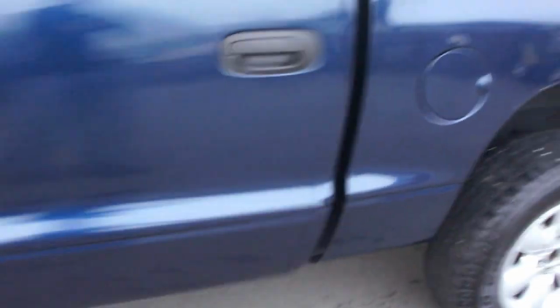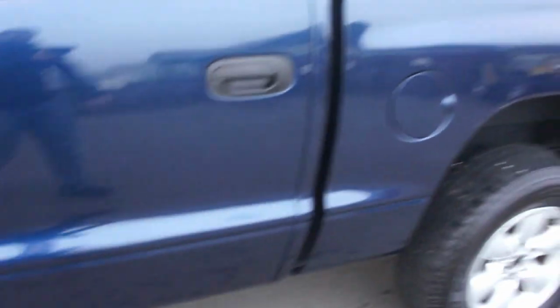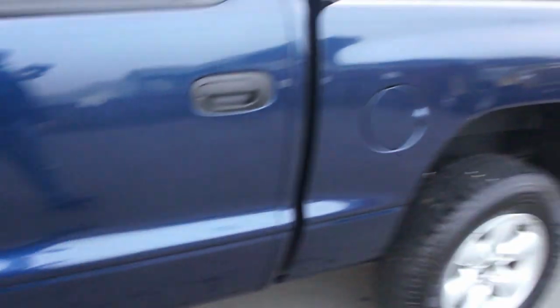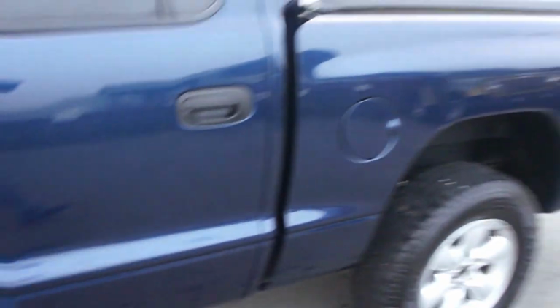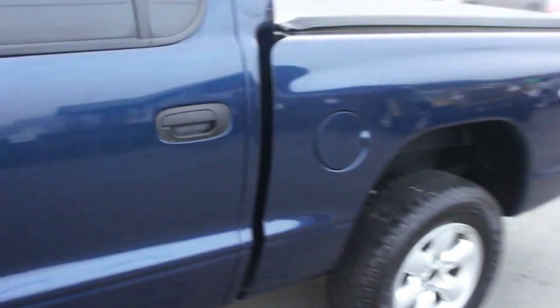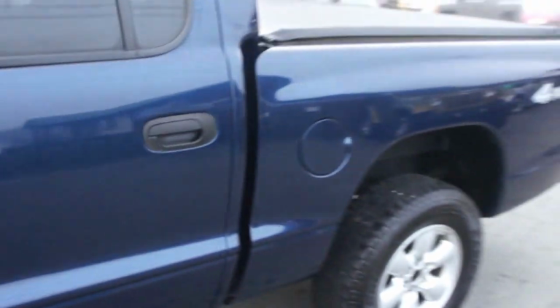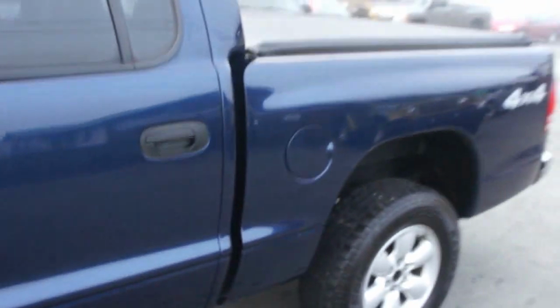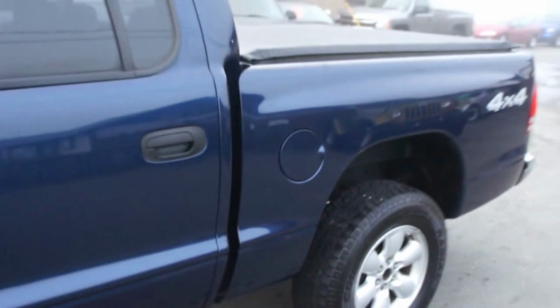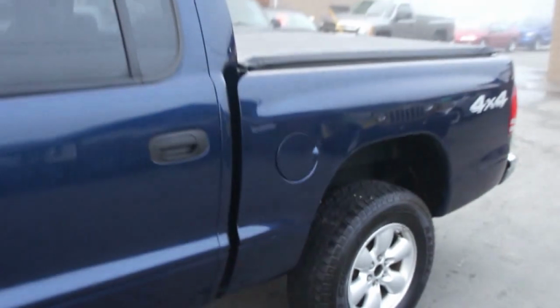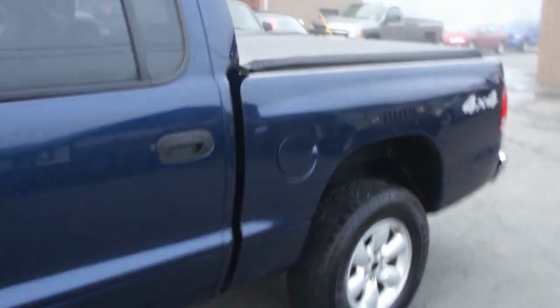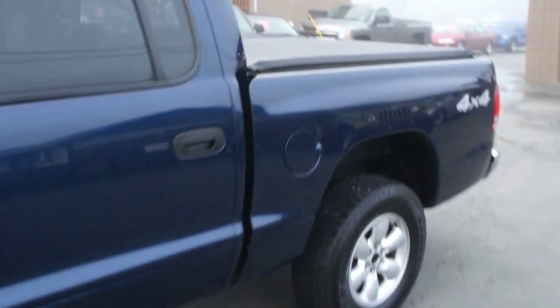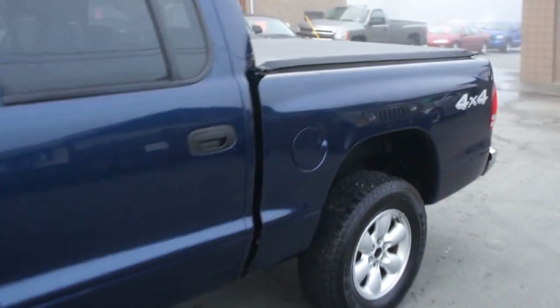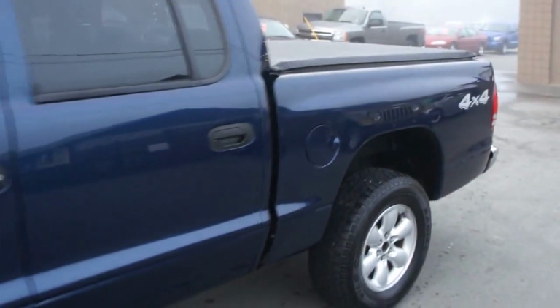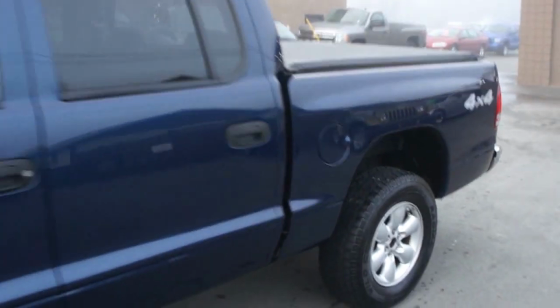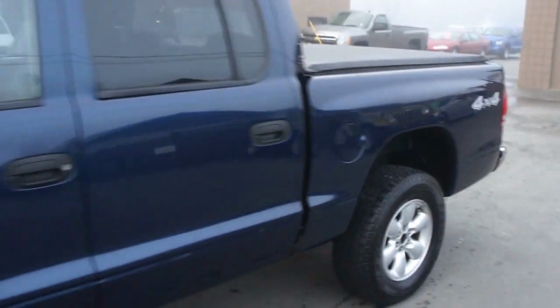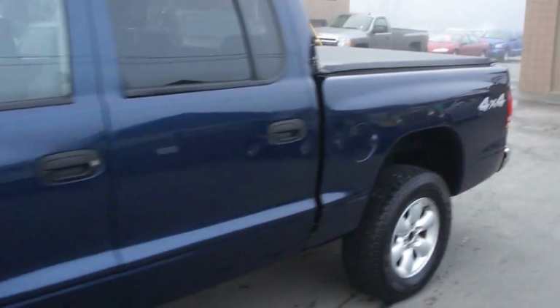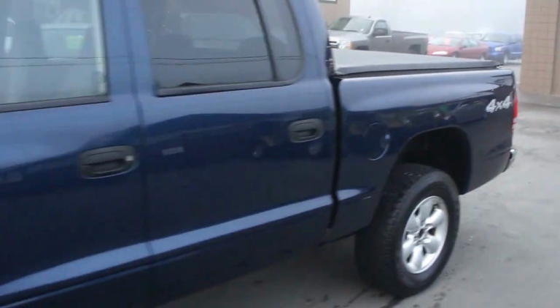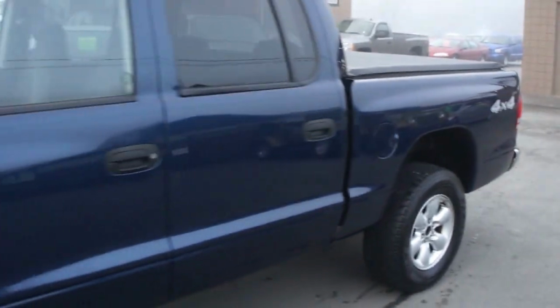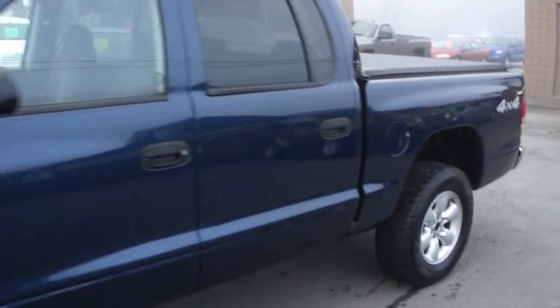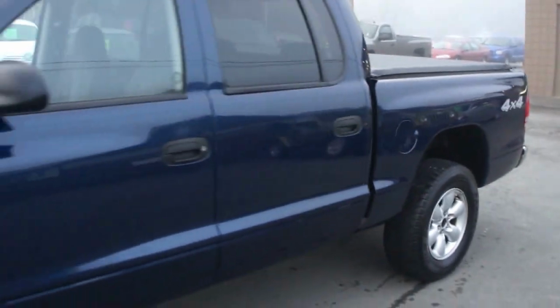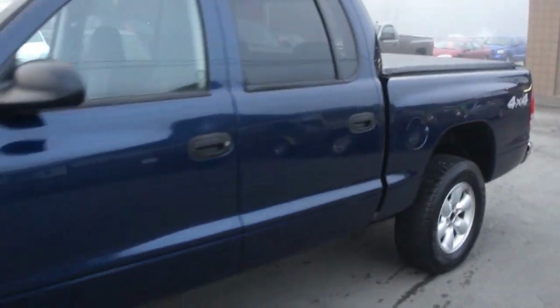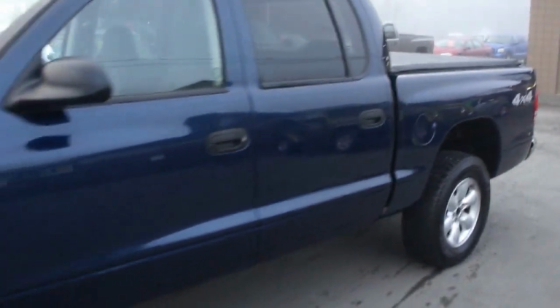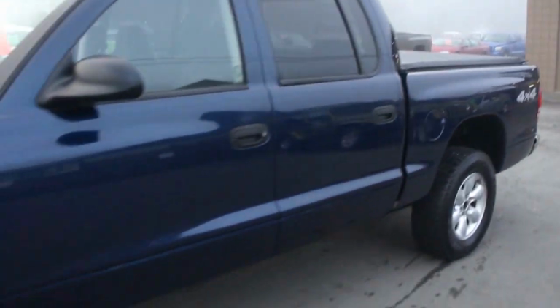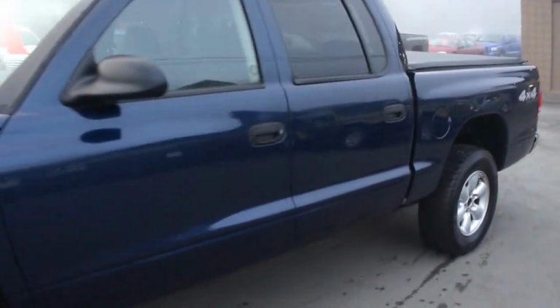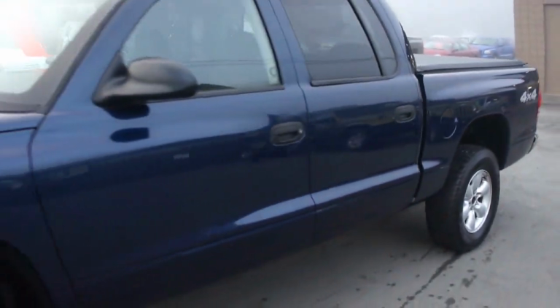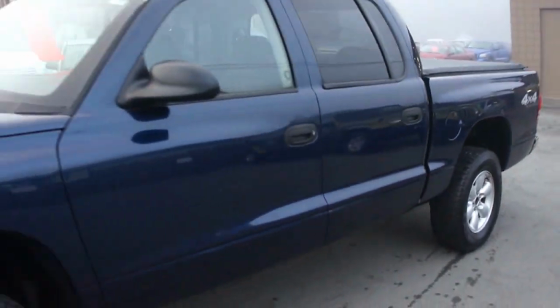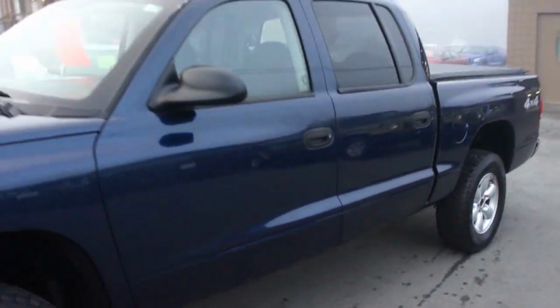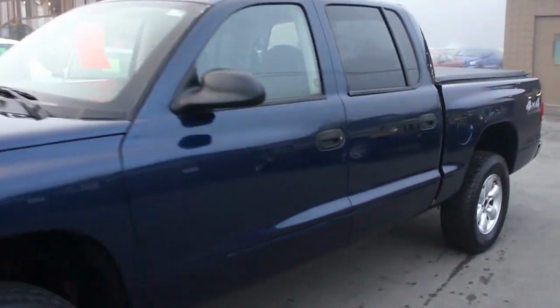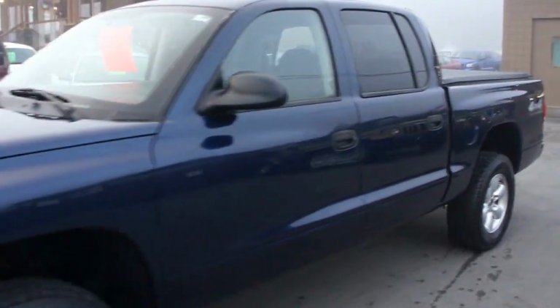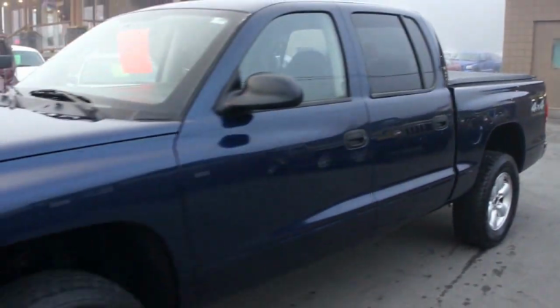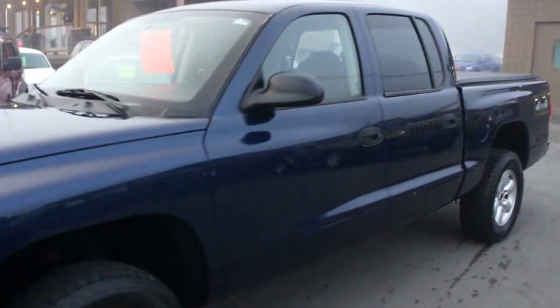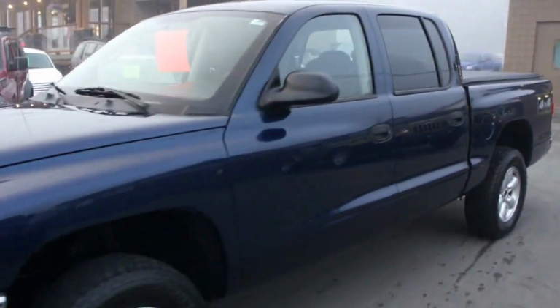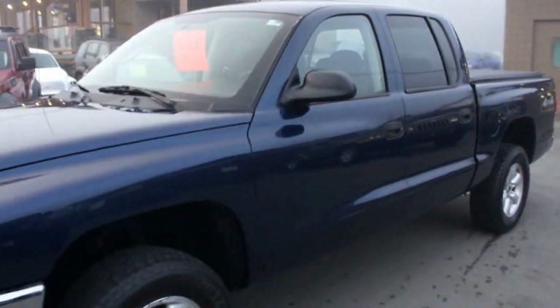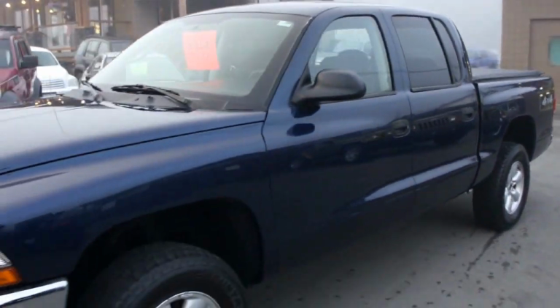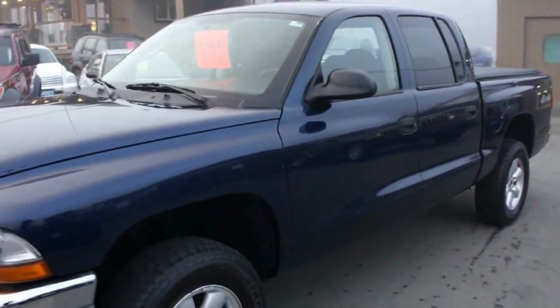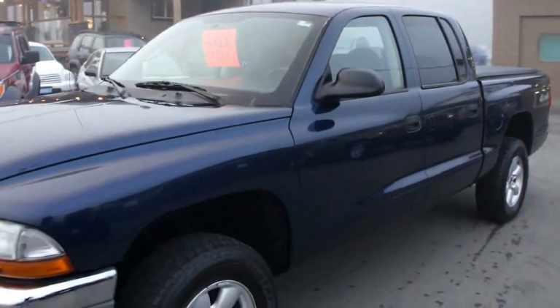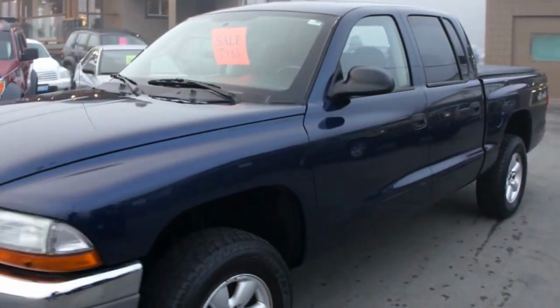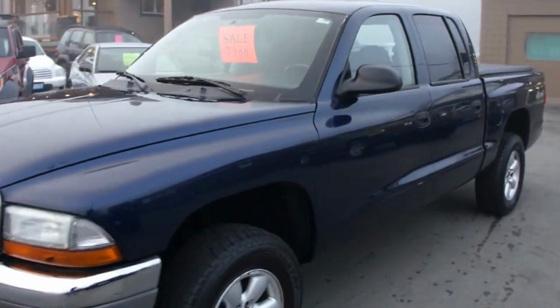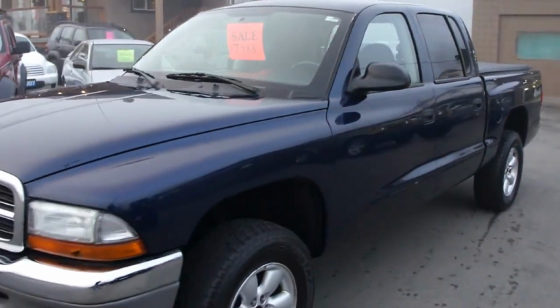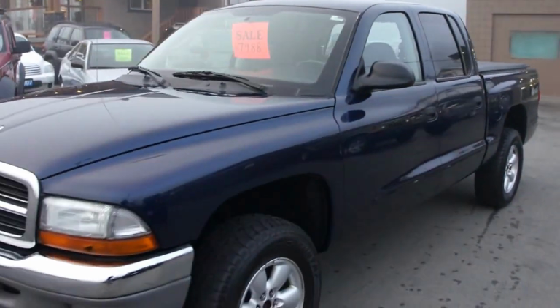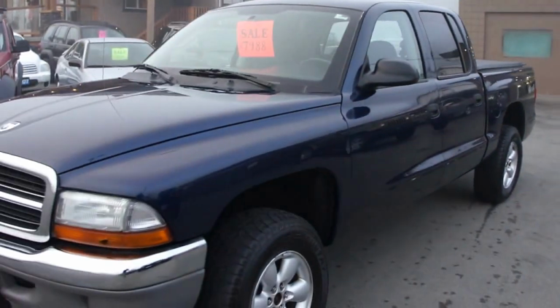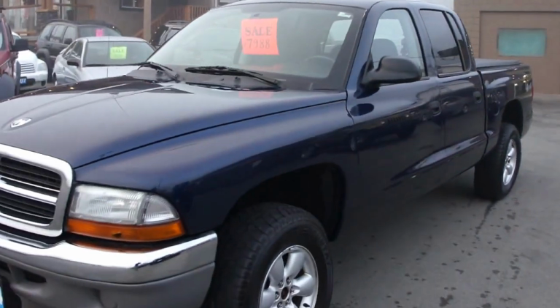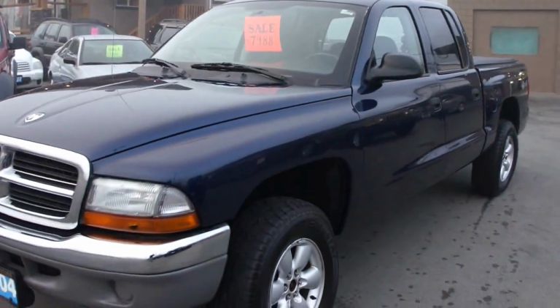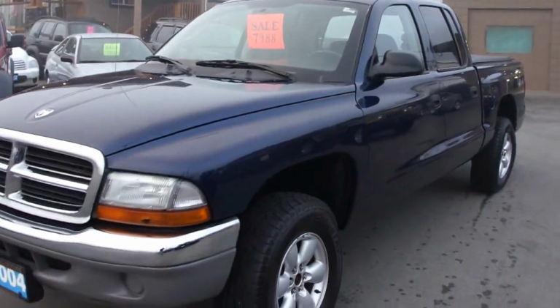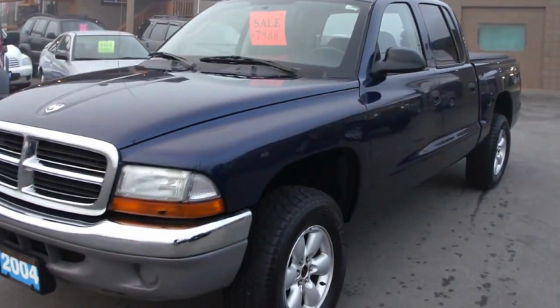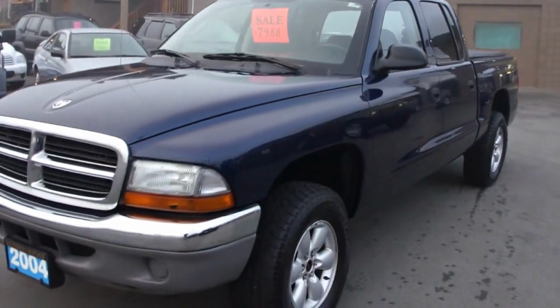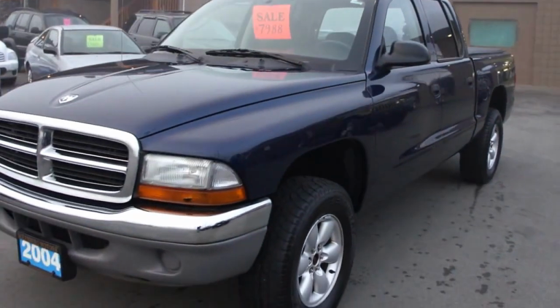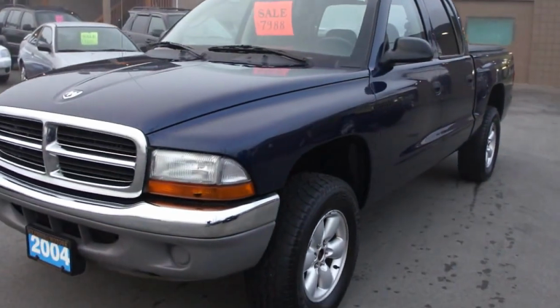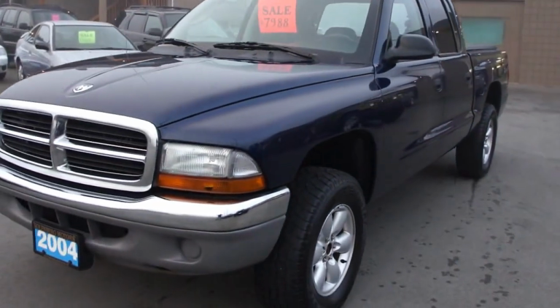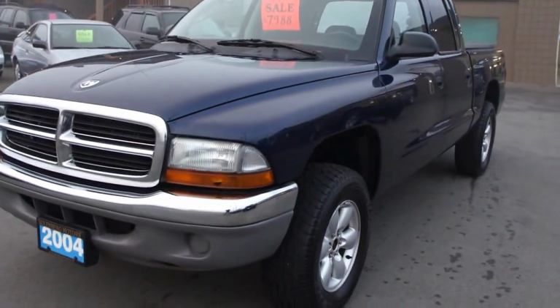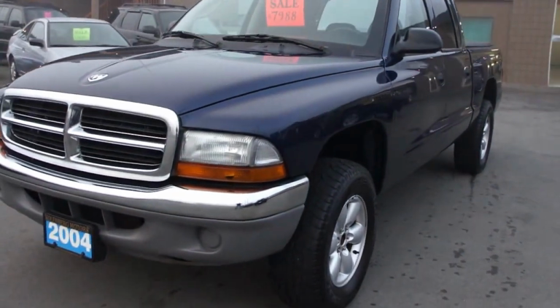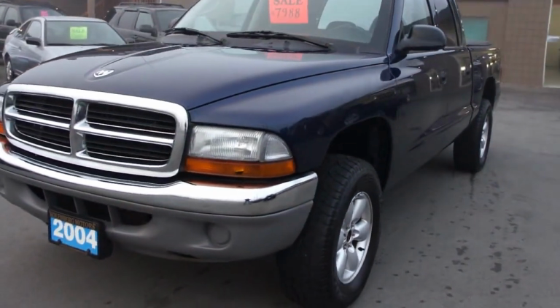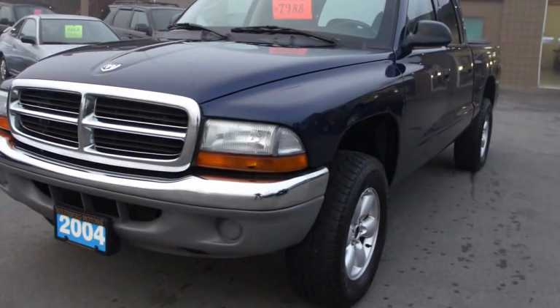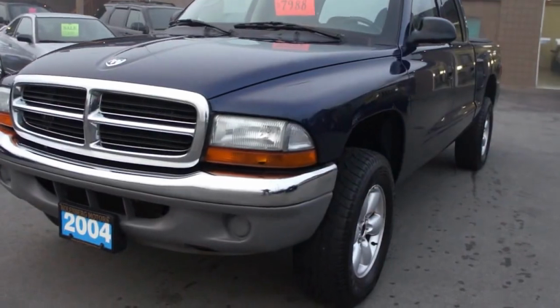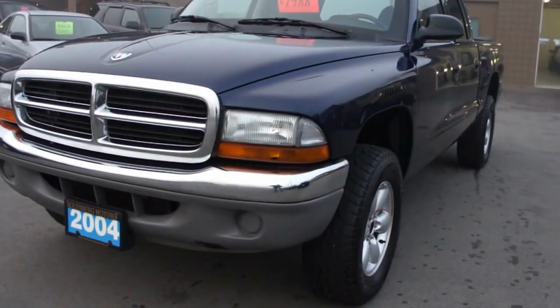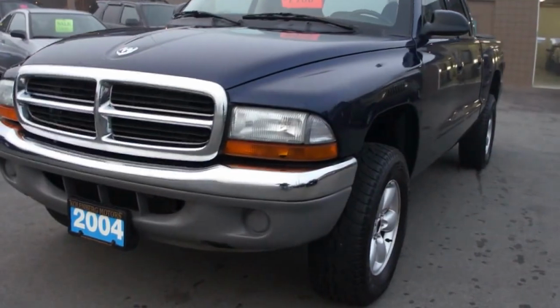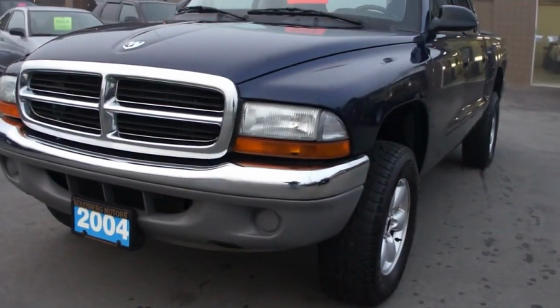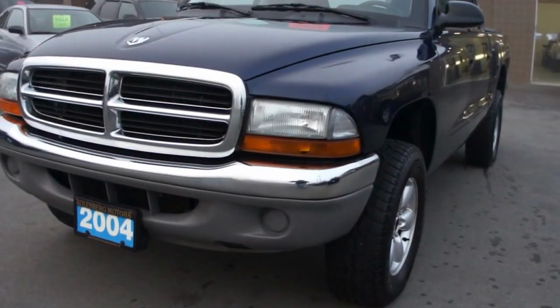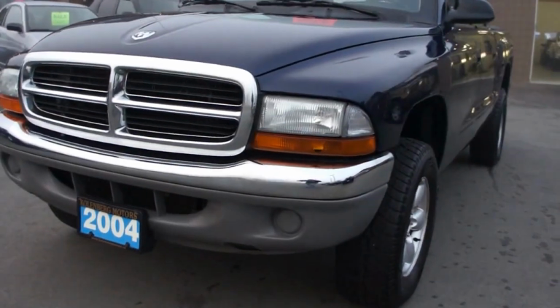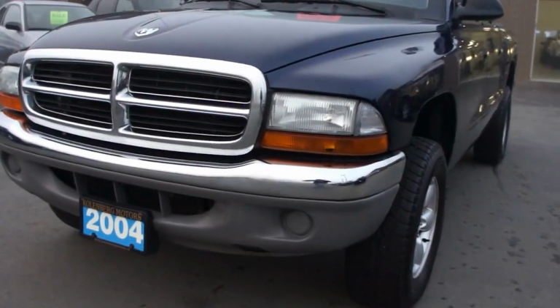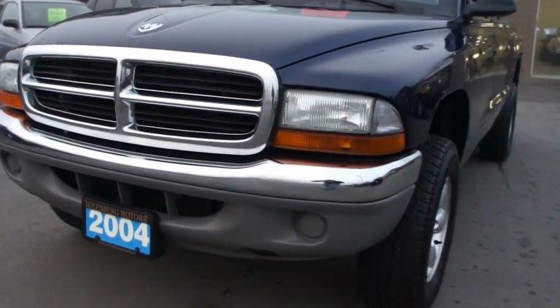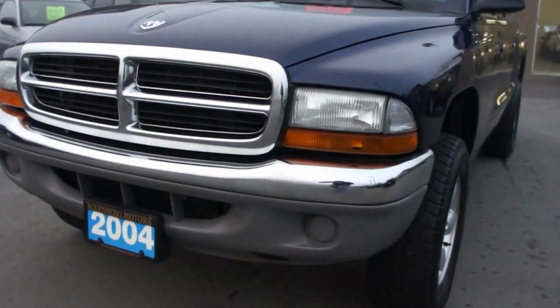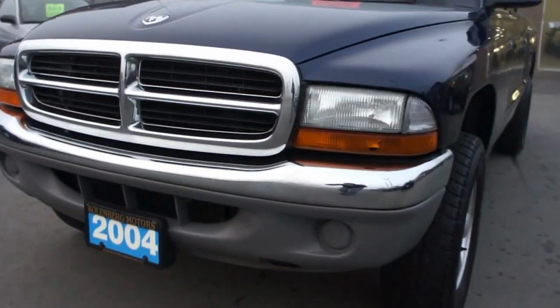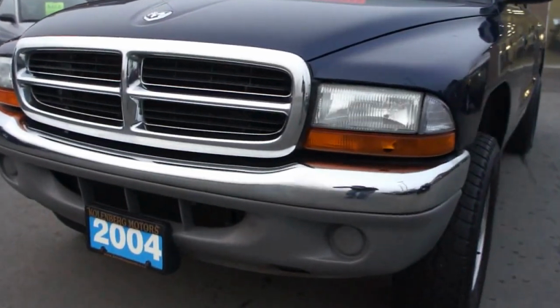You can view this Dodge Dakota four-wheel drive at Kolenberg Motors at 3537 Couch and Lake Road in Duncan.